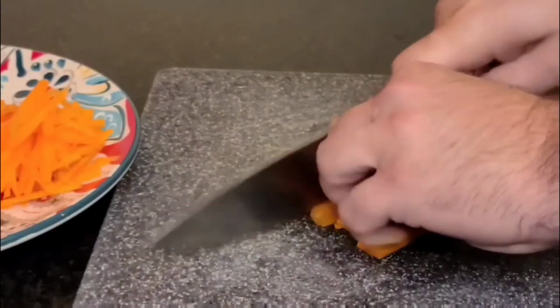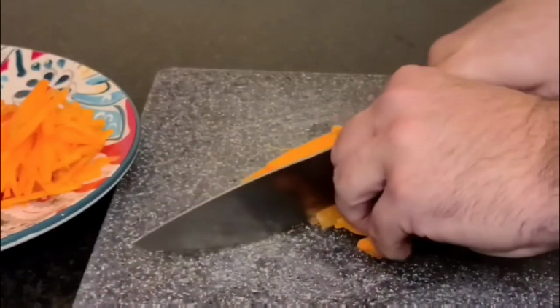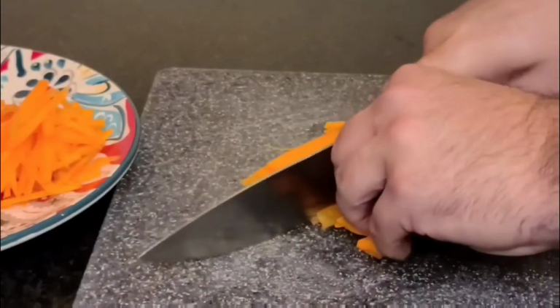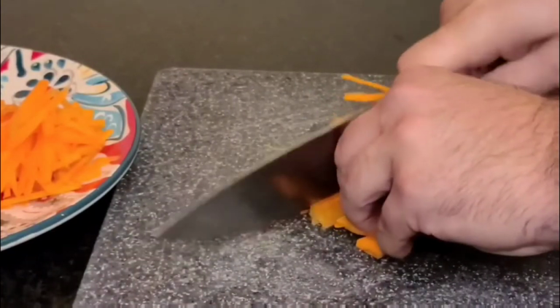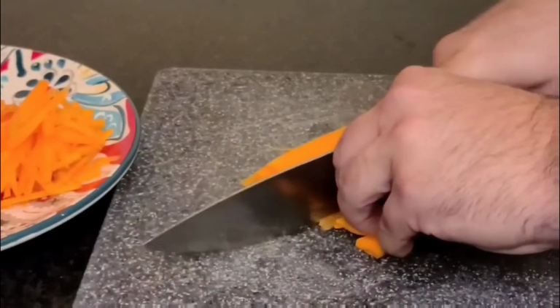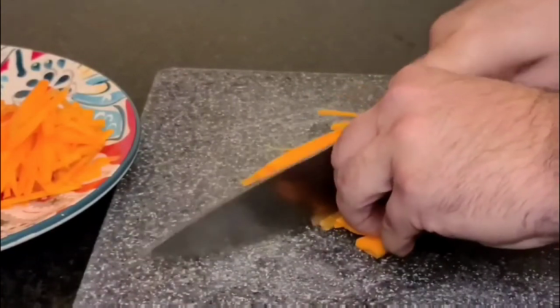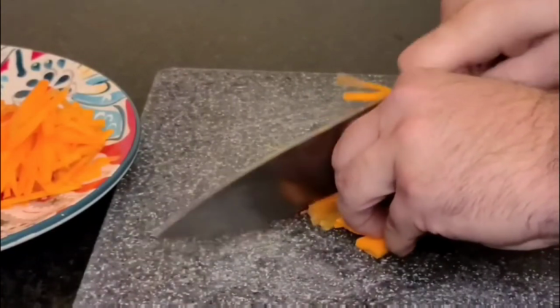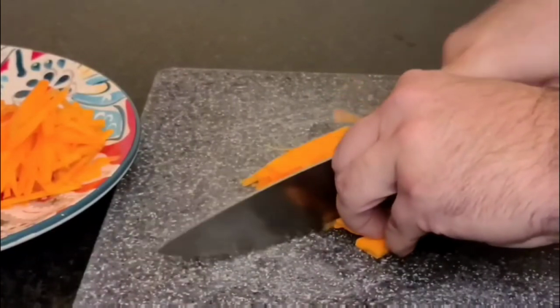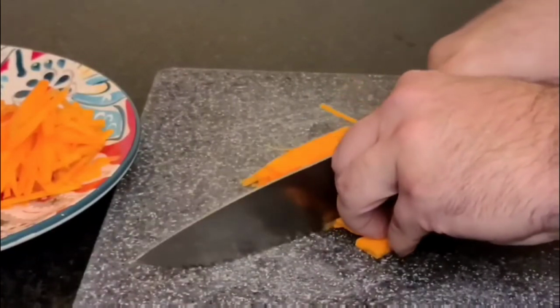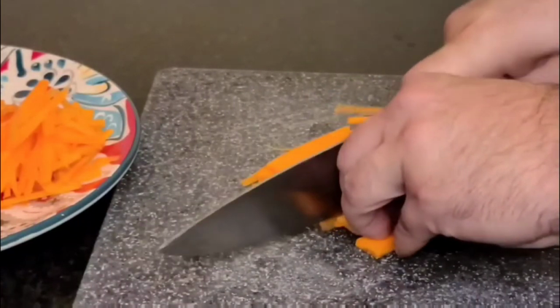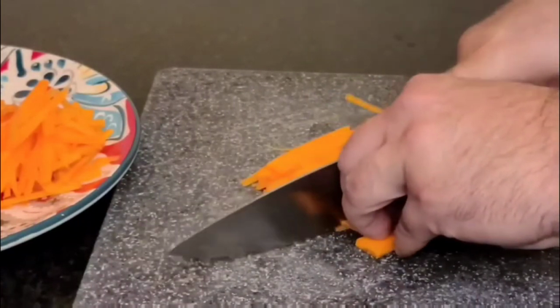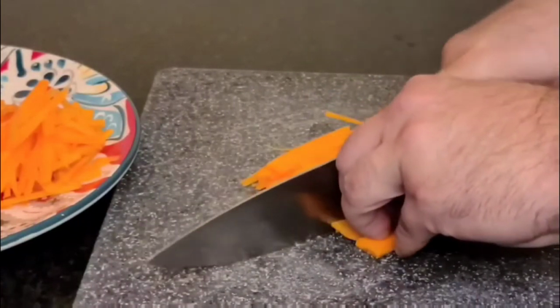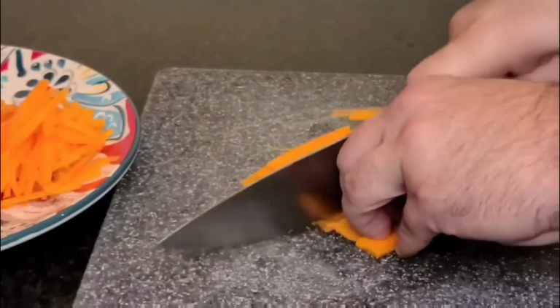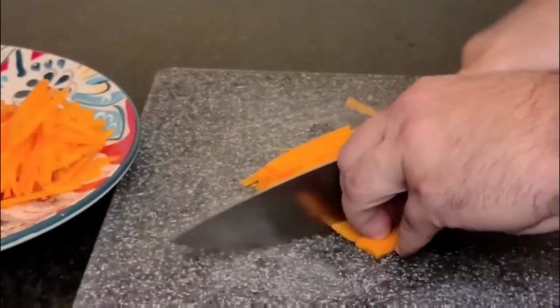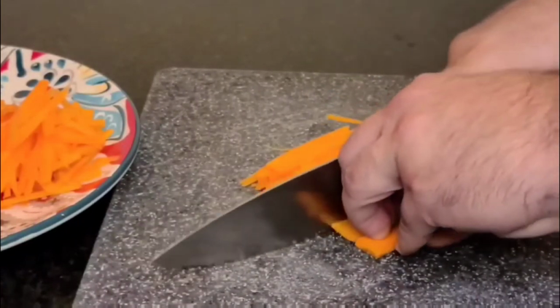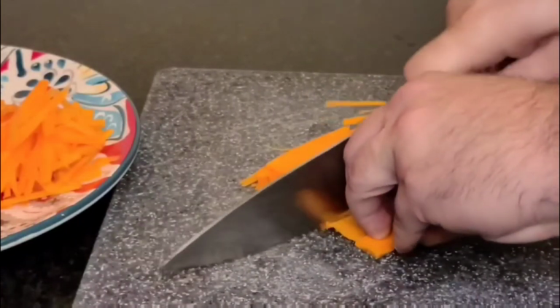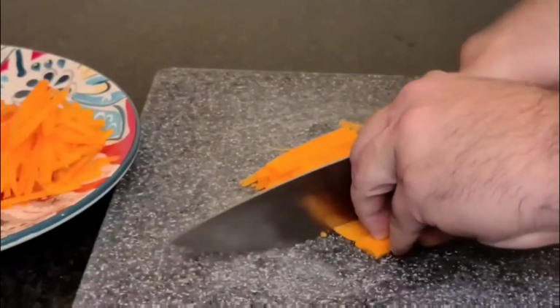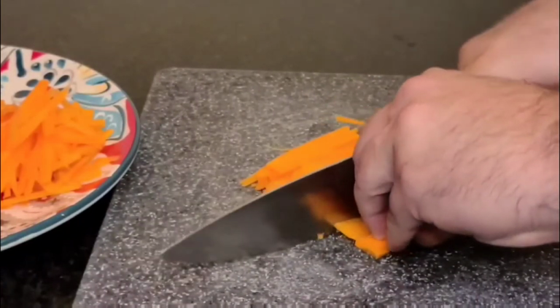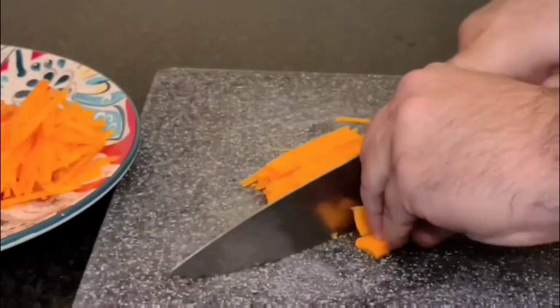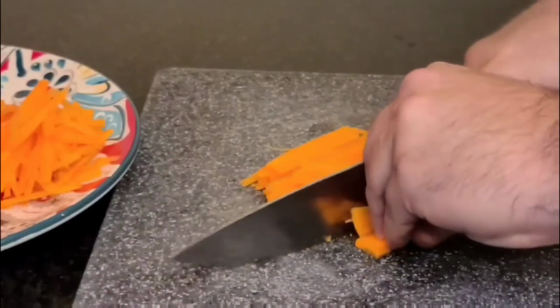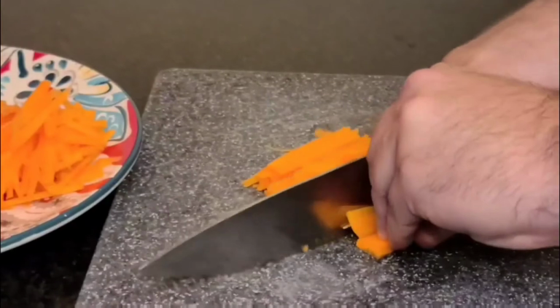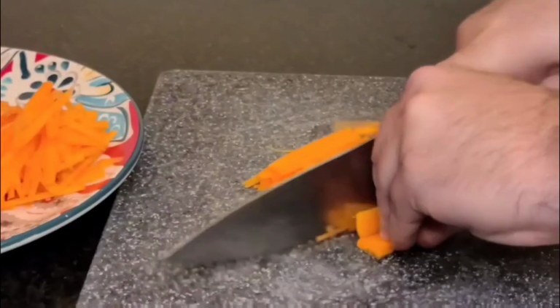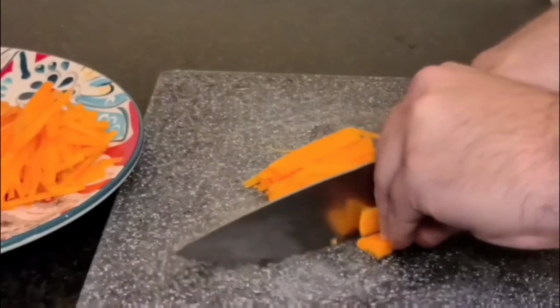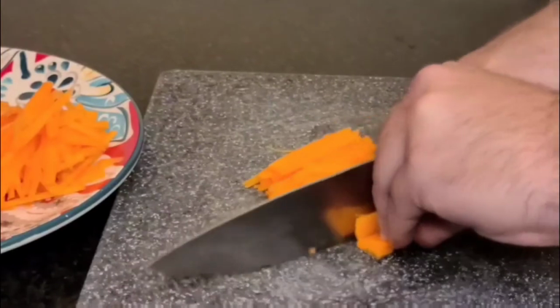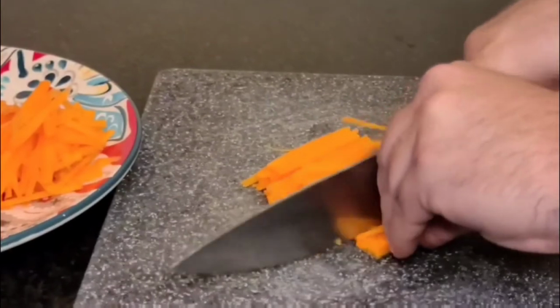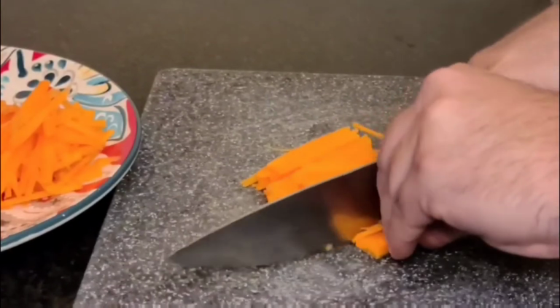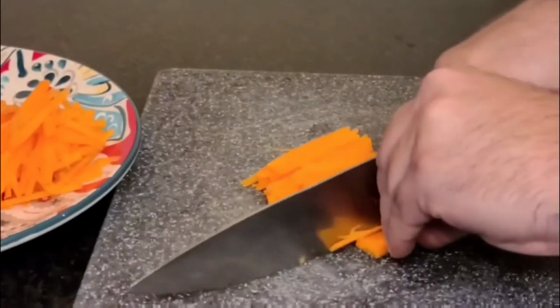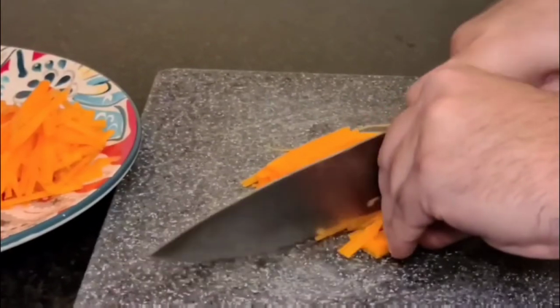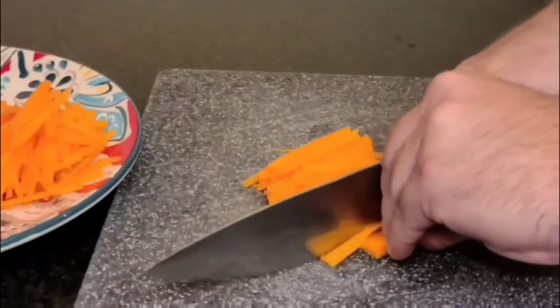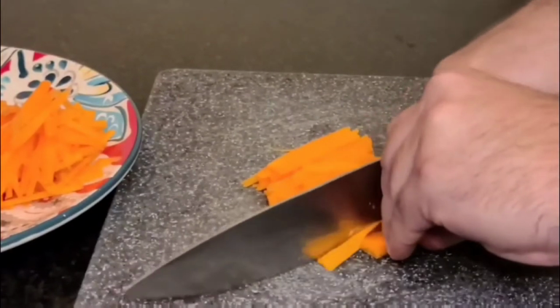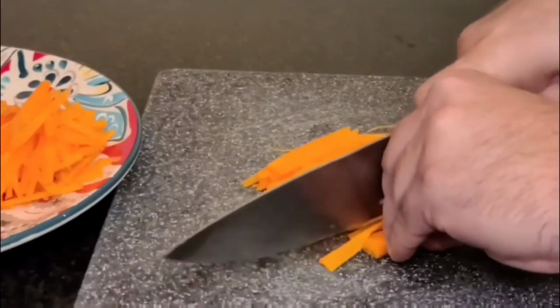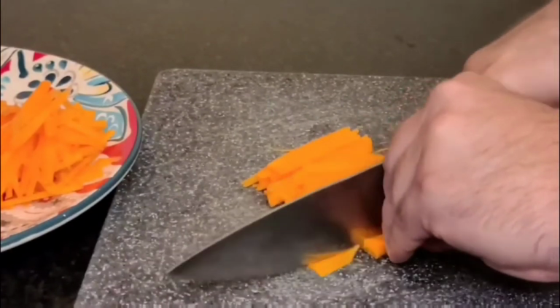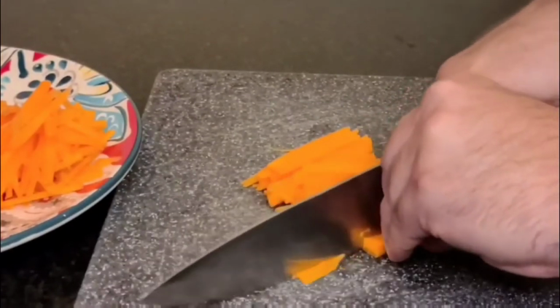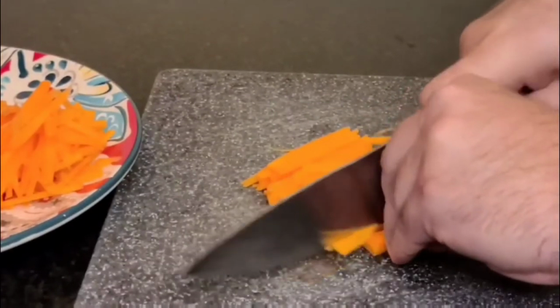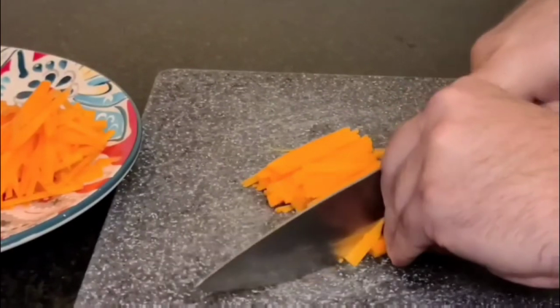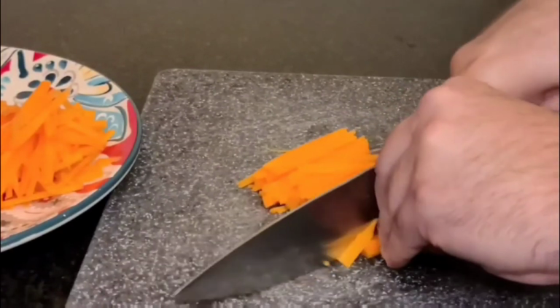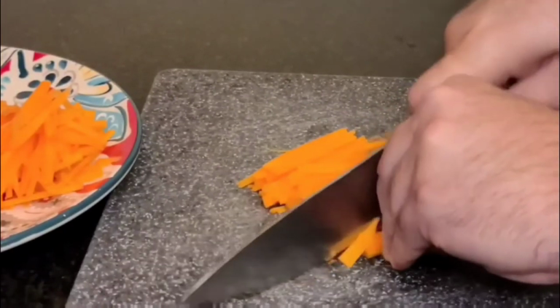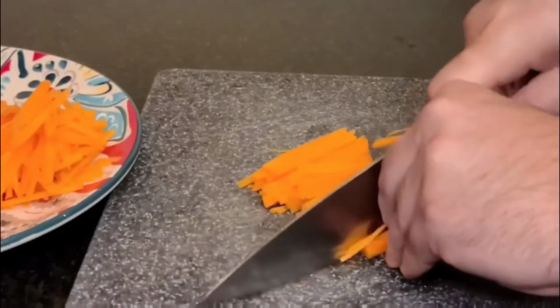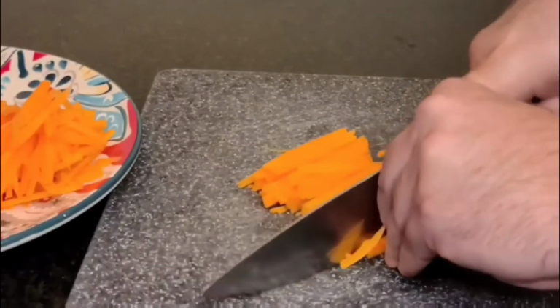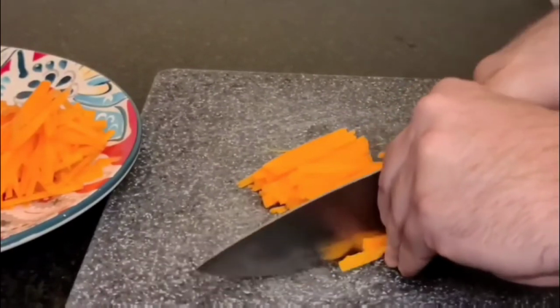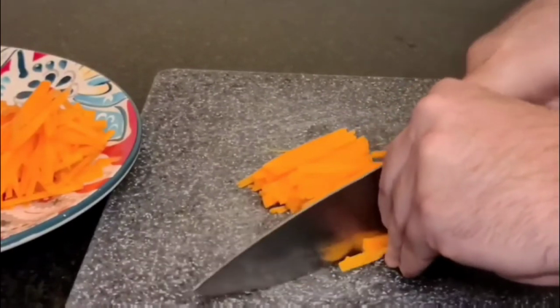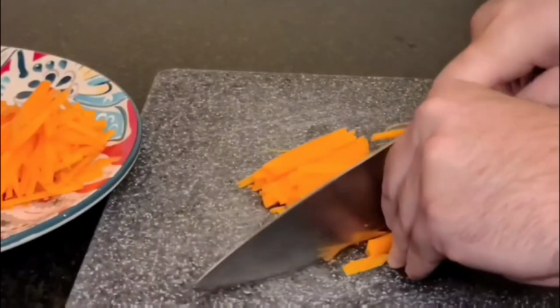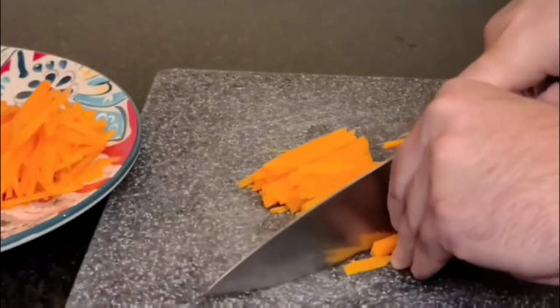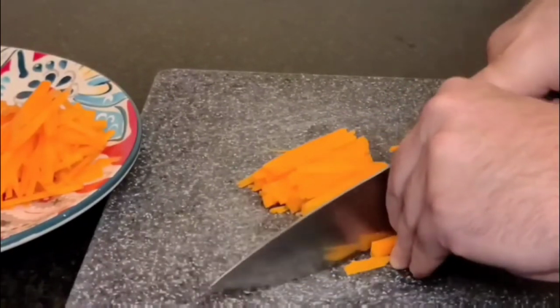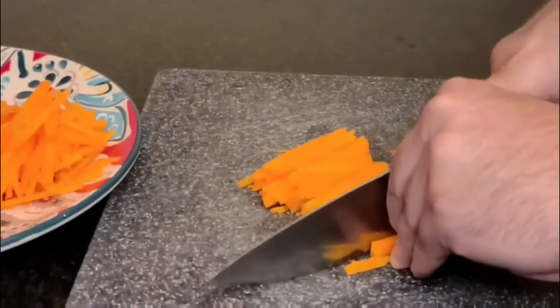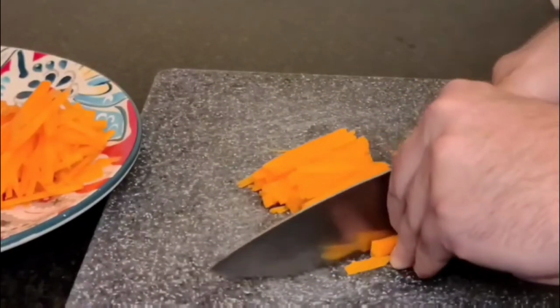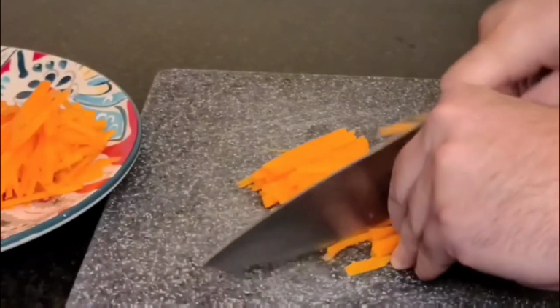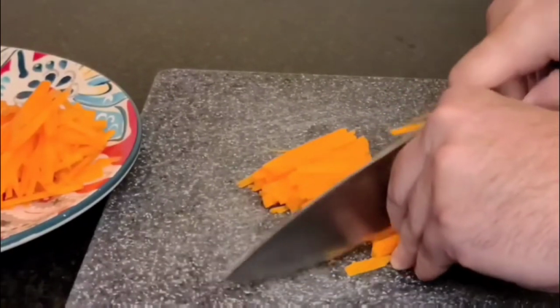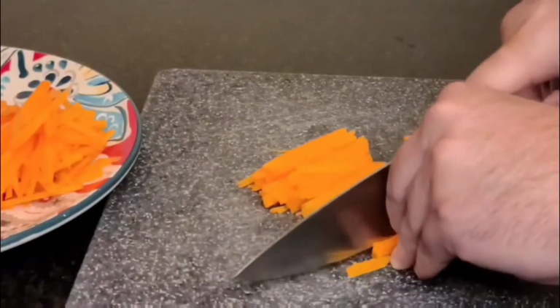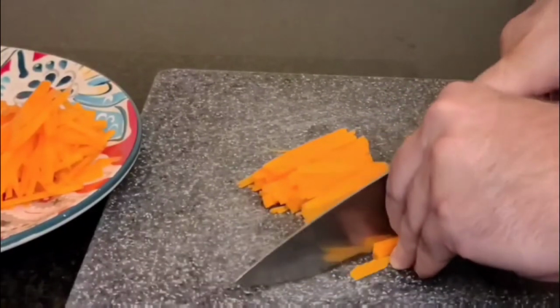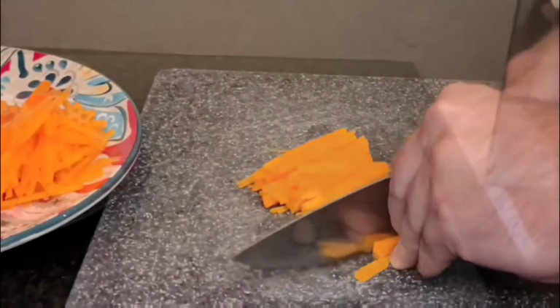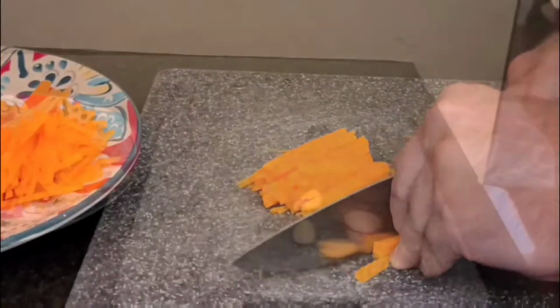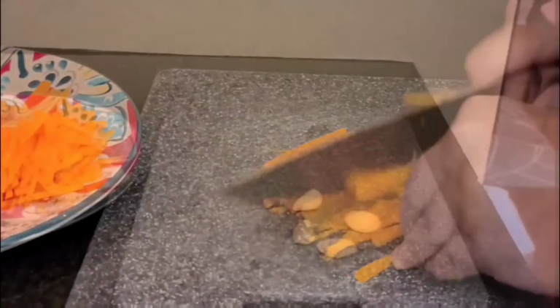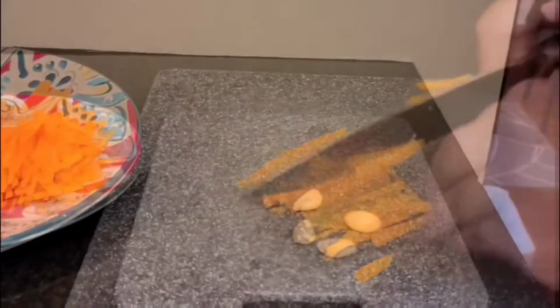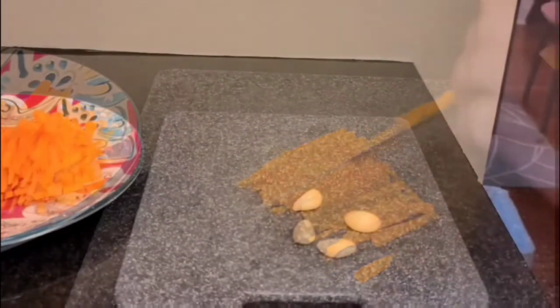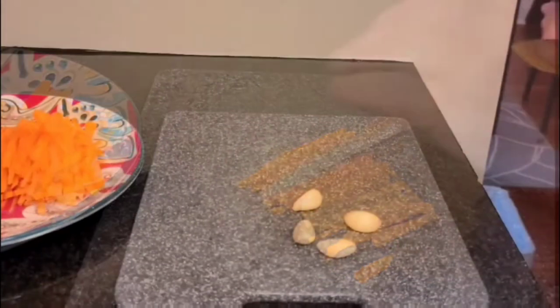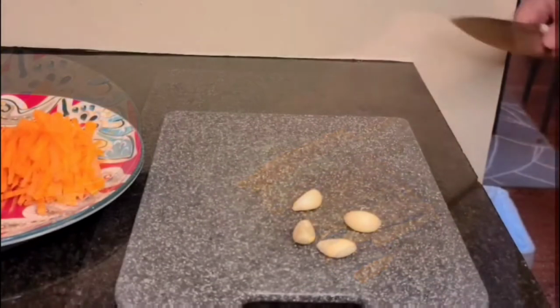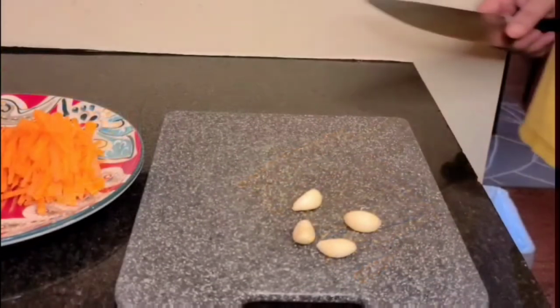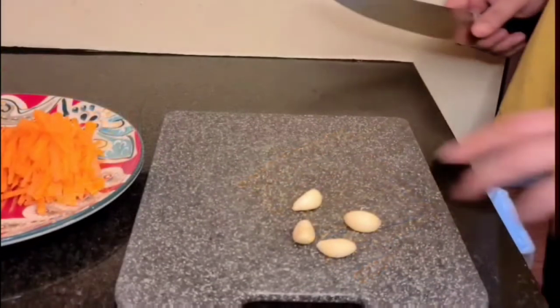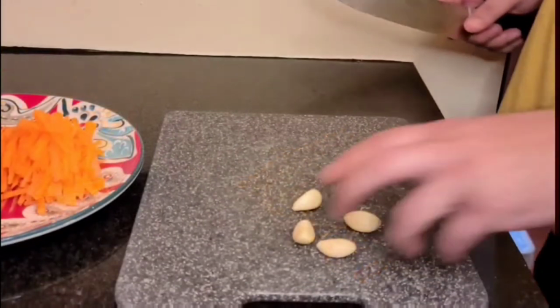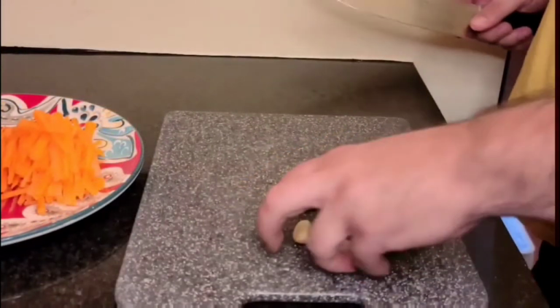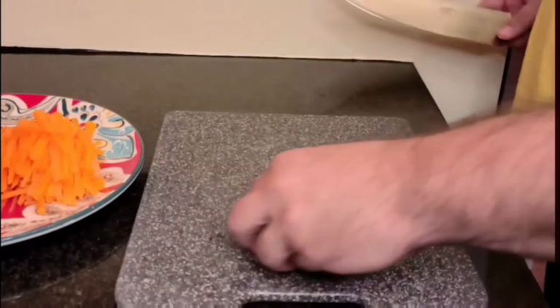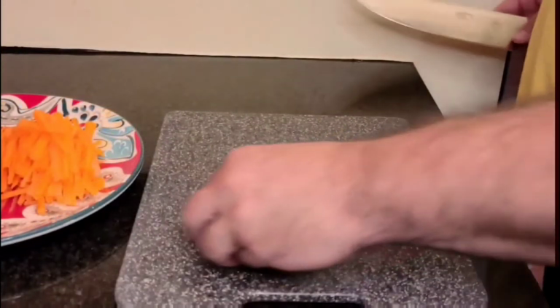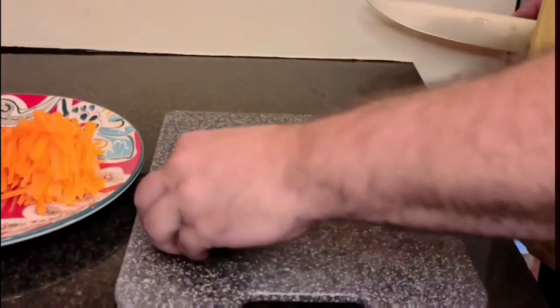You don't need to buy a food processor — I got you. Go ahead and just buy a knife.